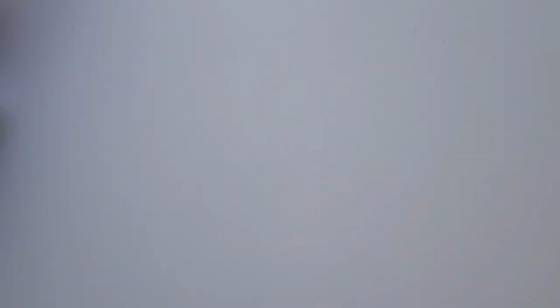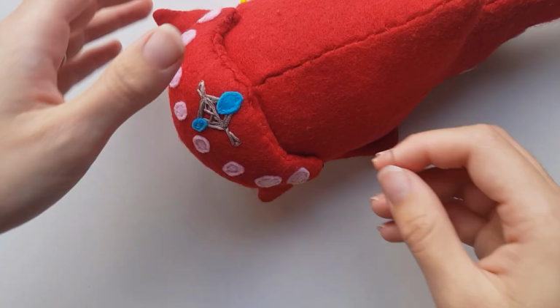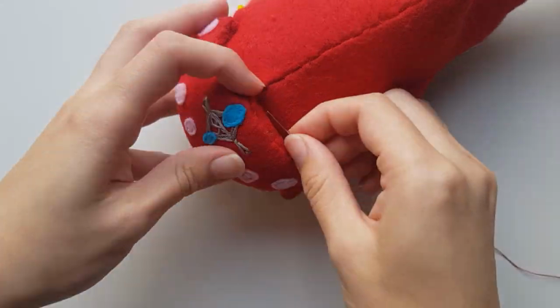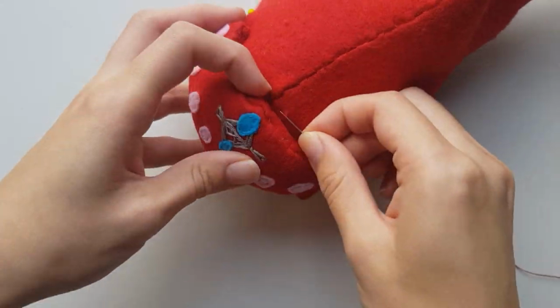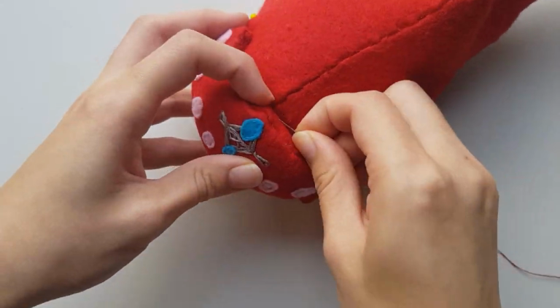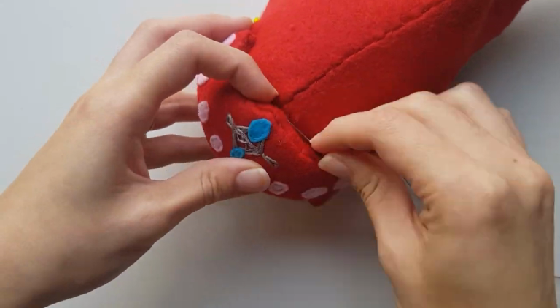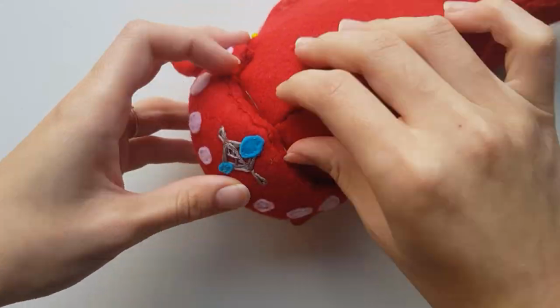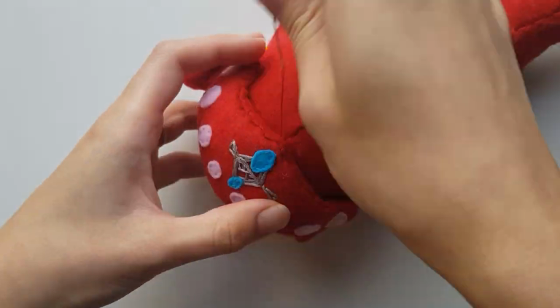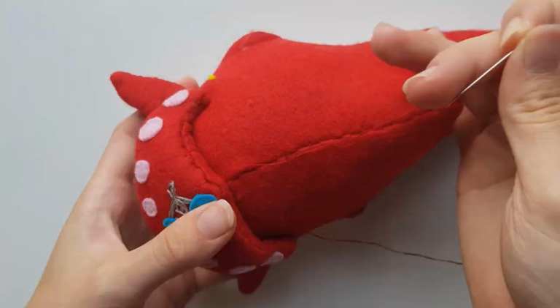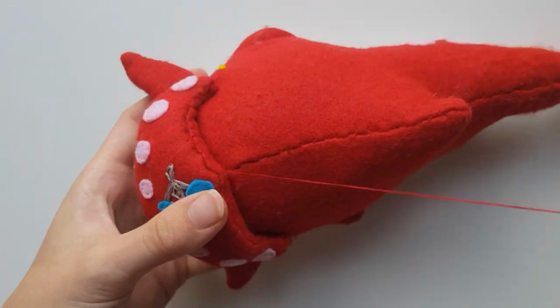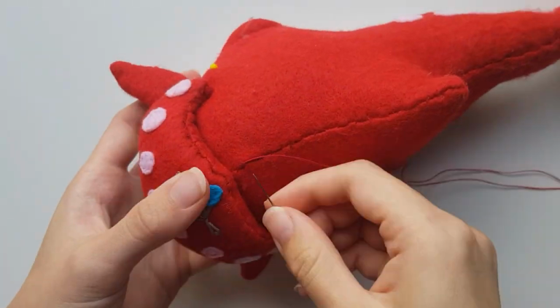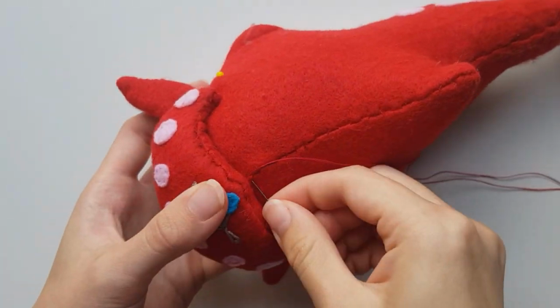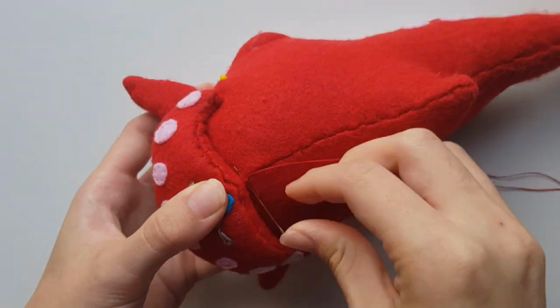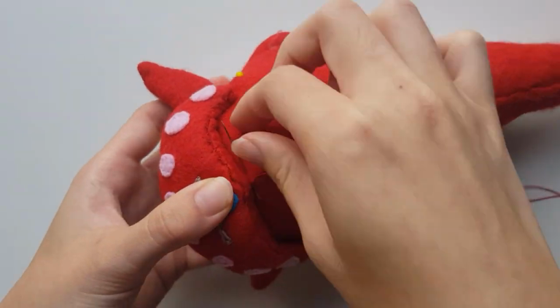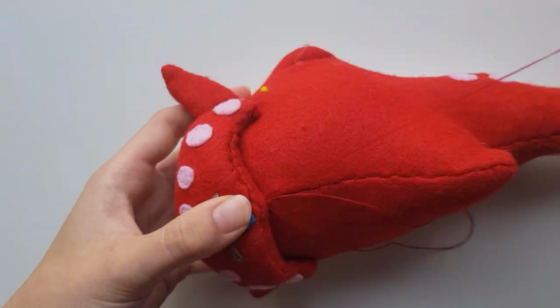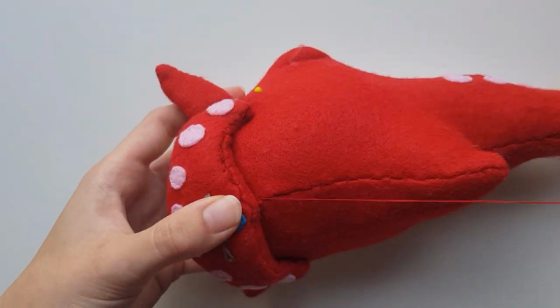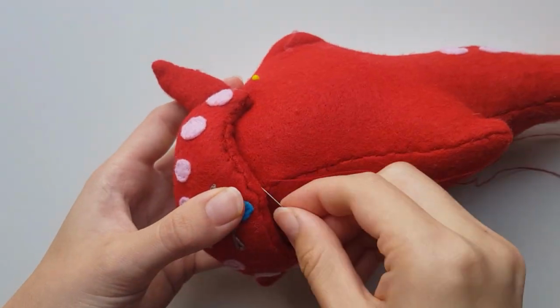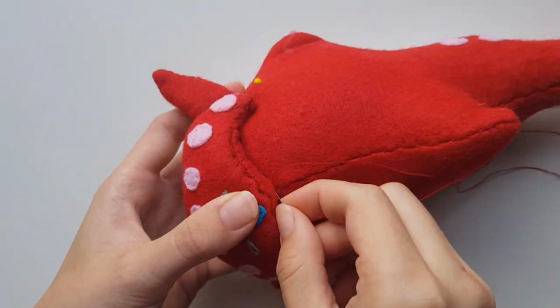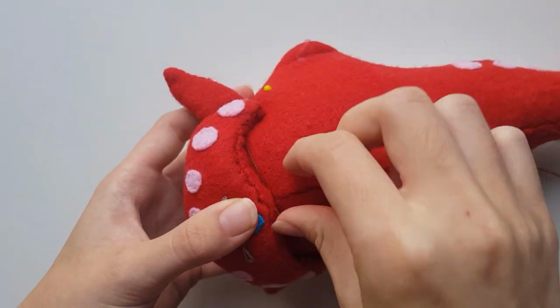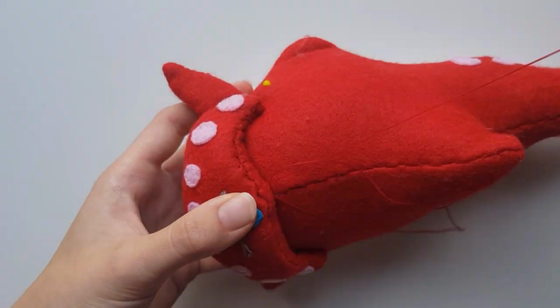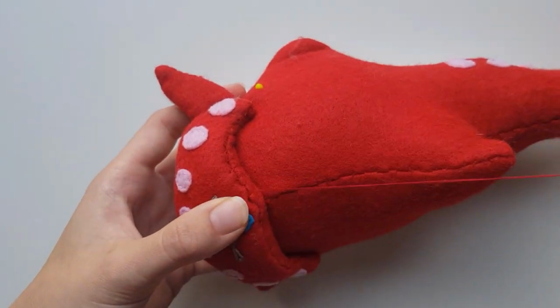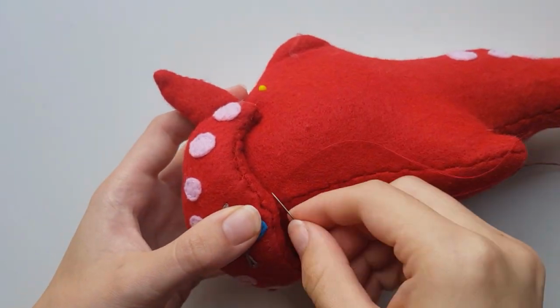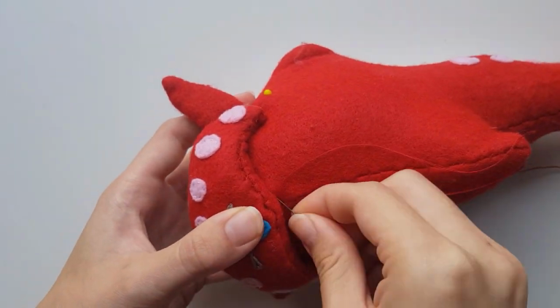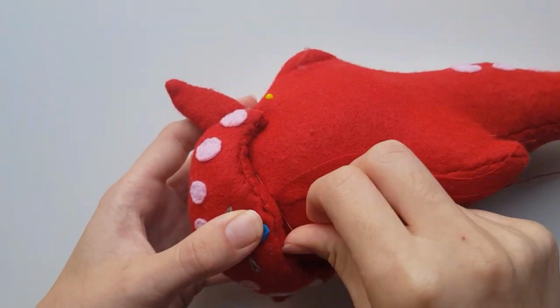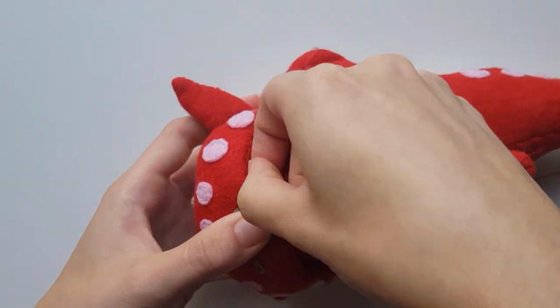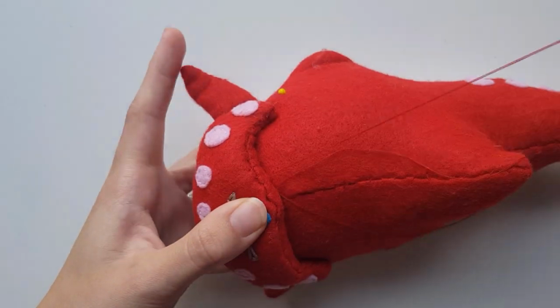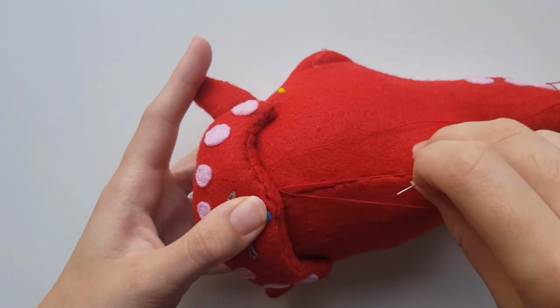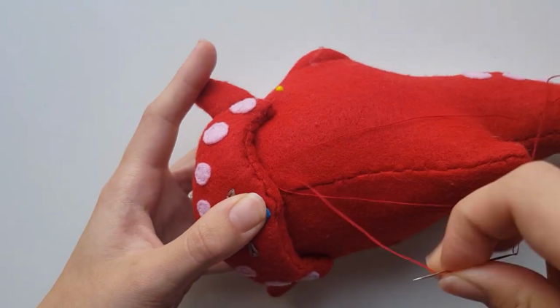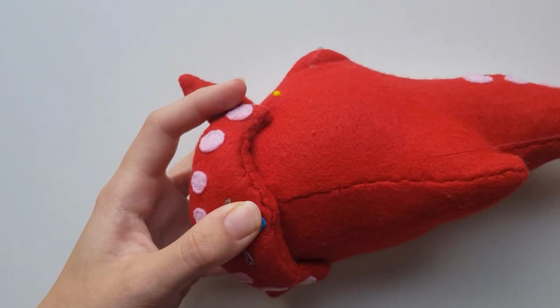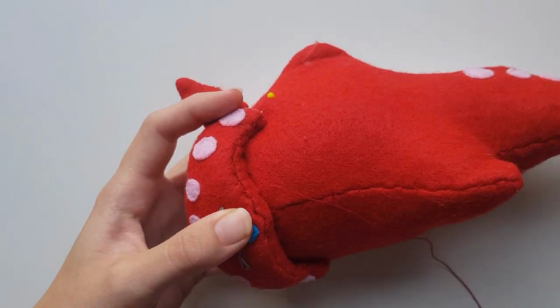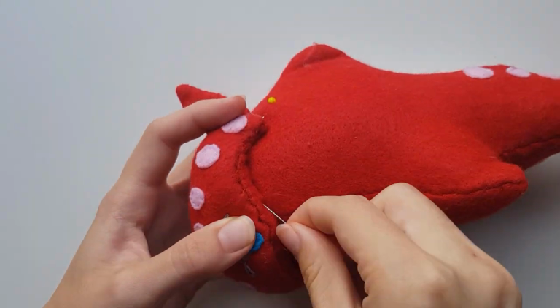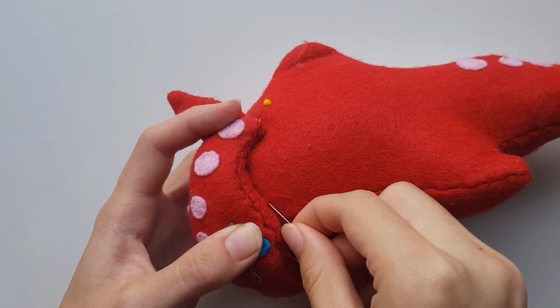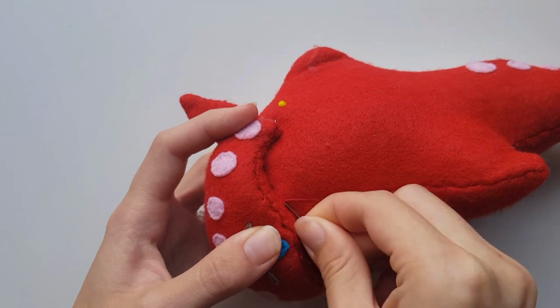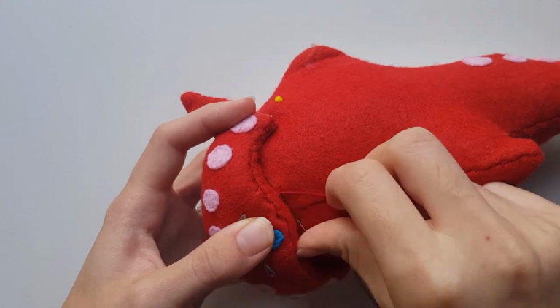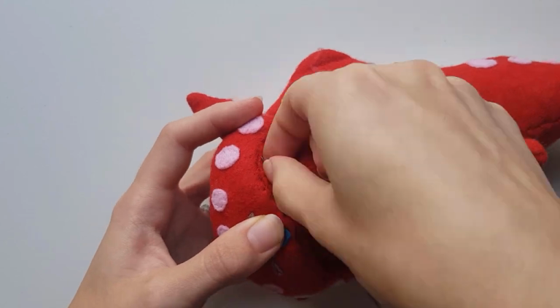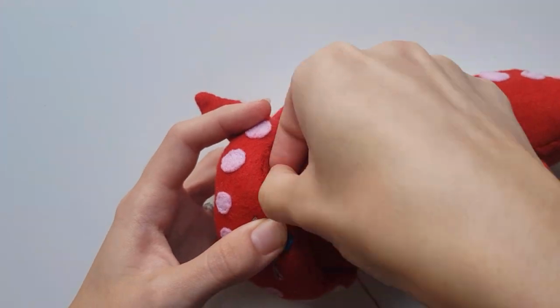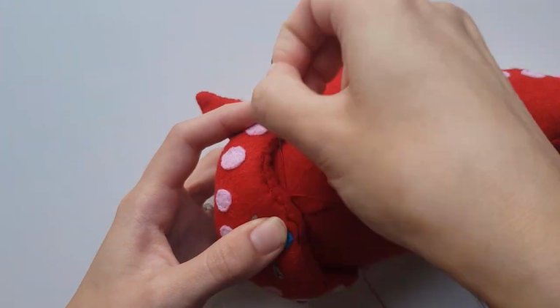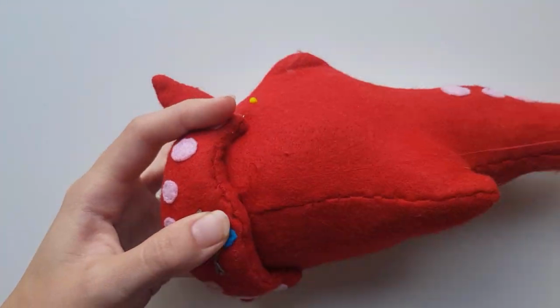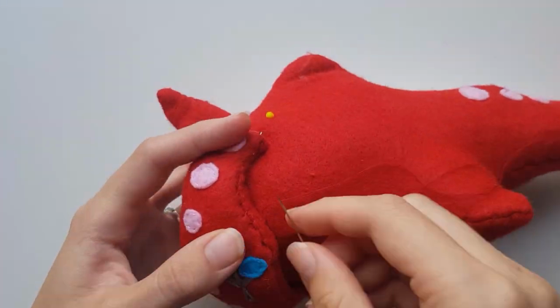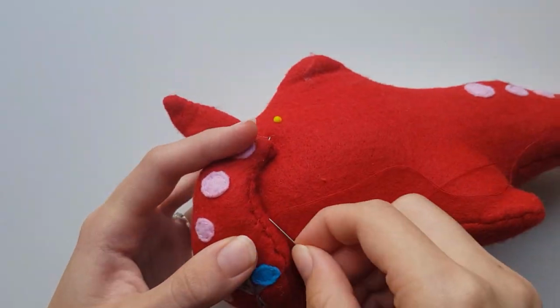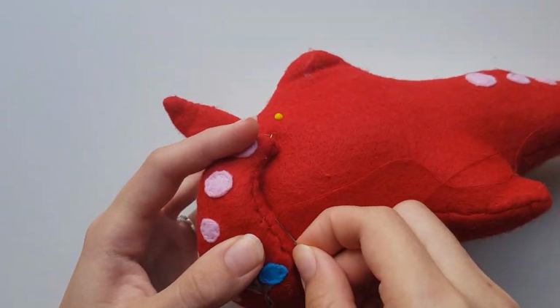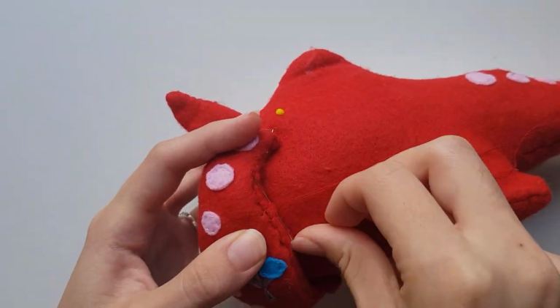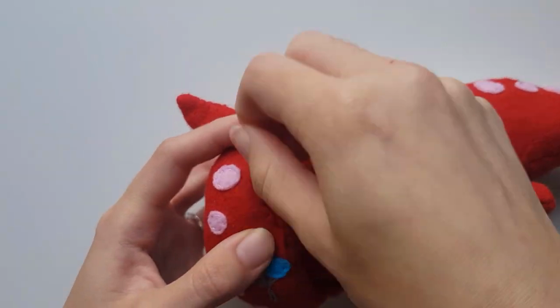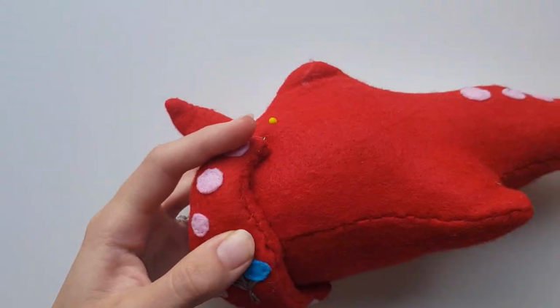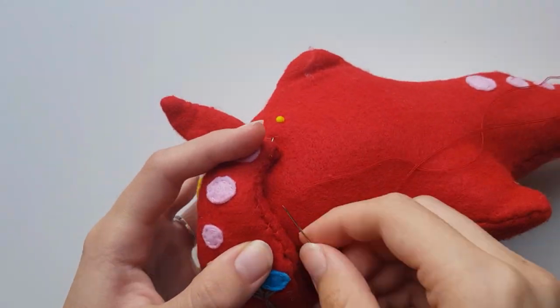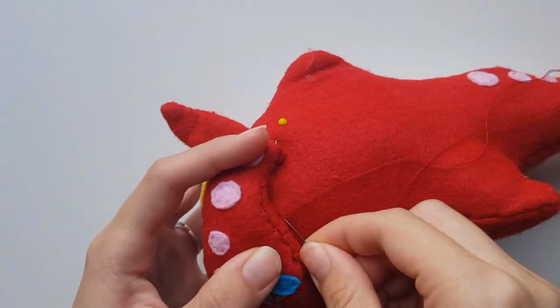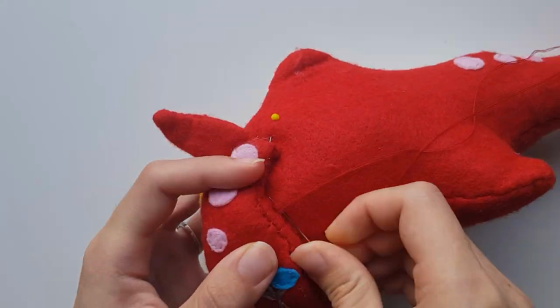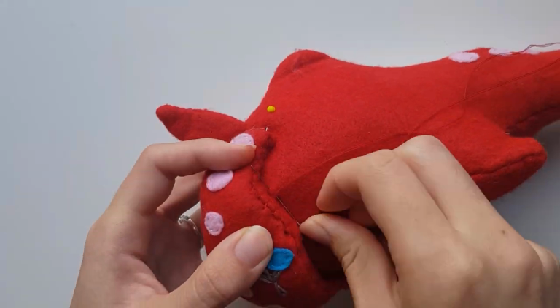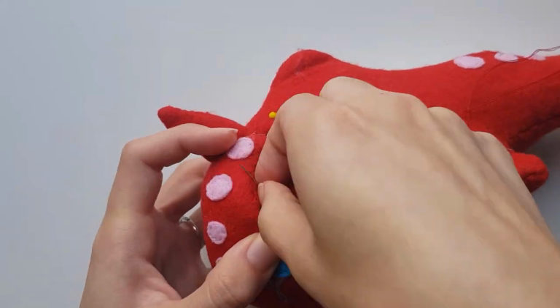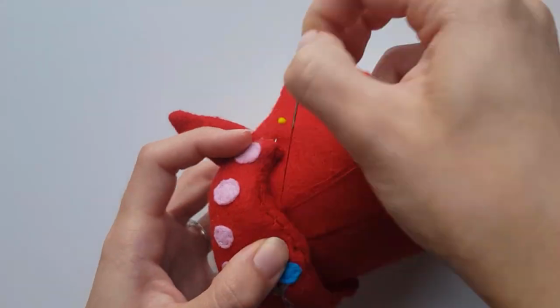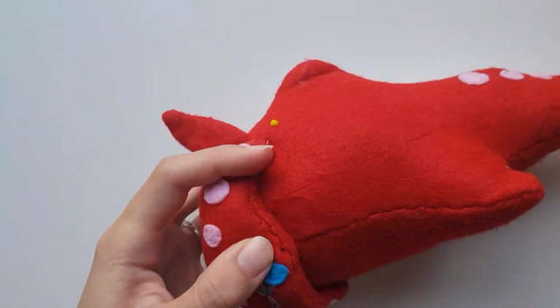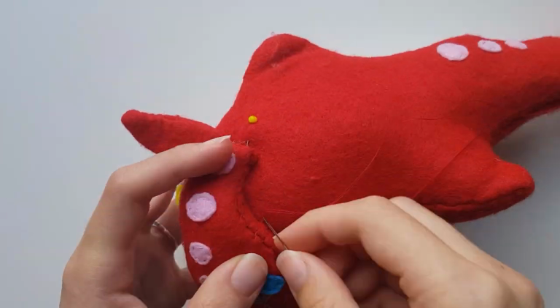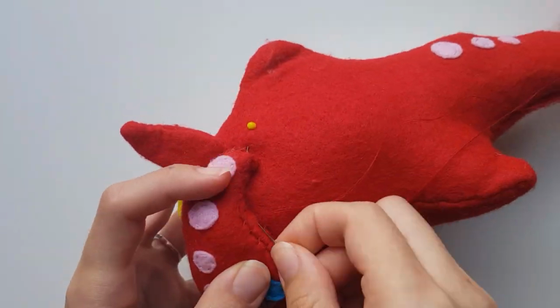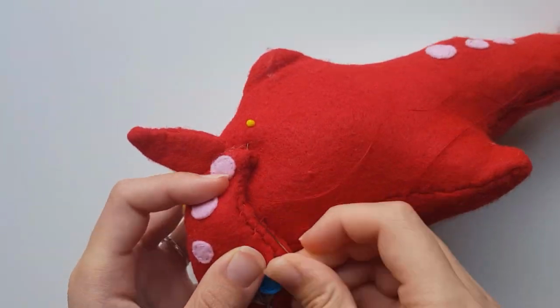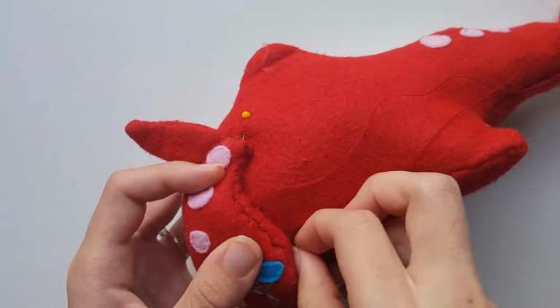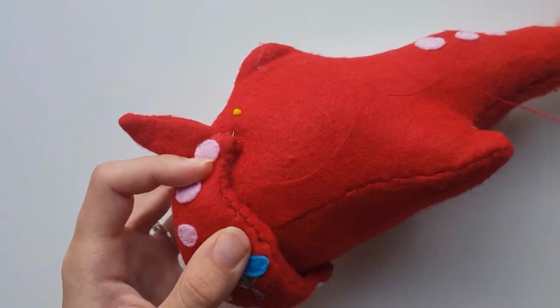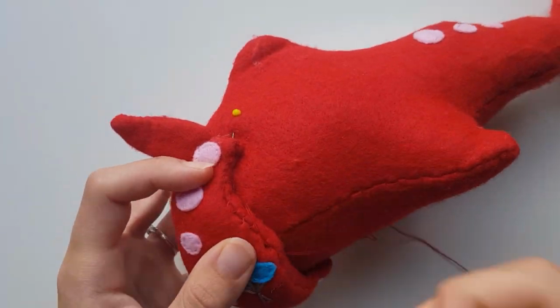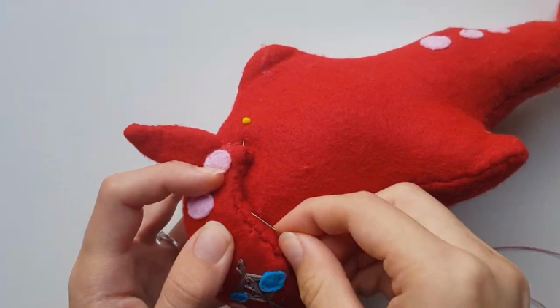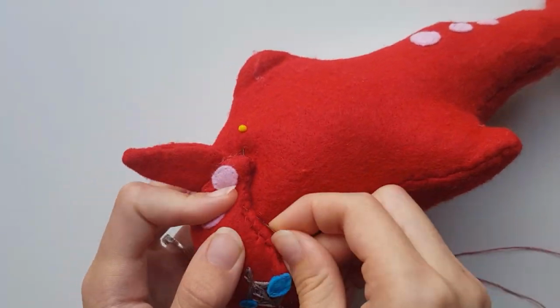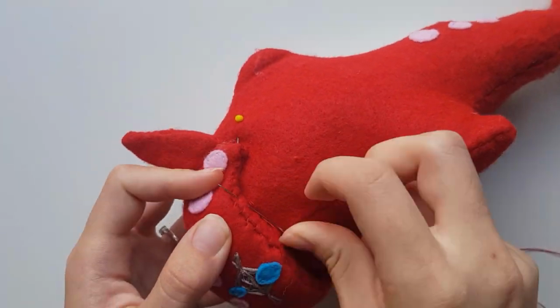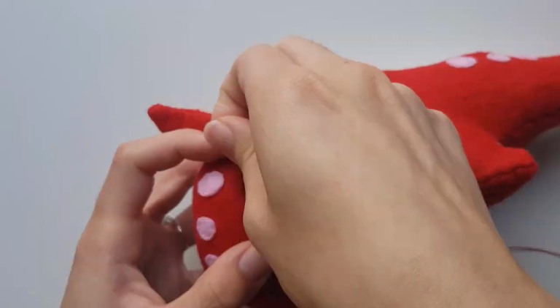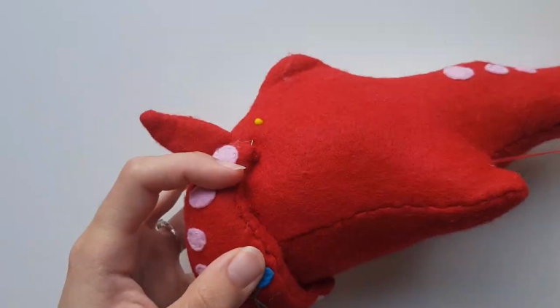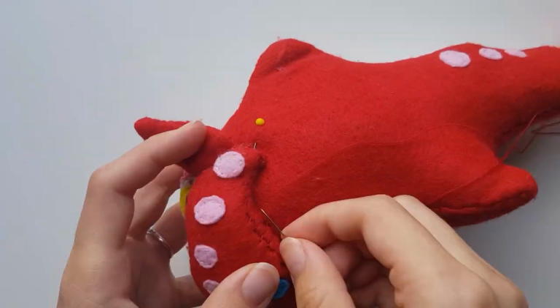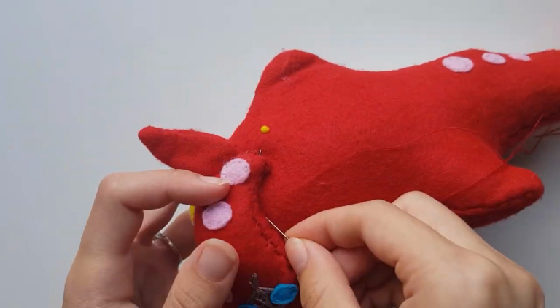Lastly, place the main headpiece so it overlaps the pink, the fins a little bit, and a little bit of the eyes, and use an invisible stitch to join it on.